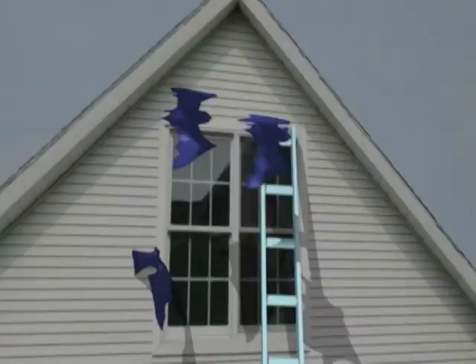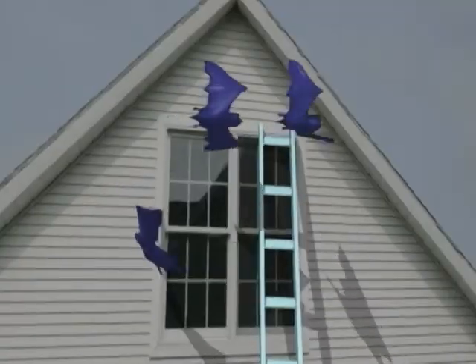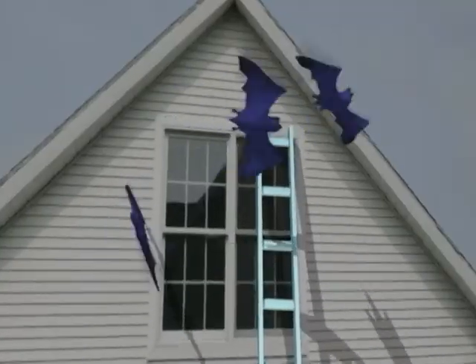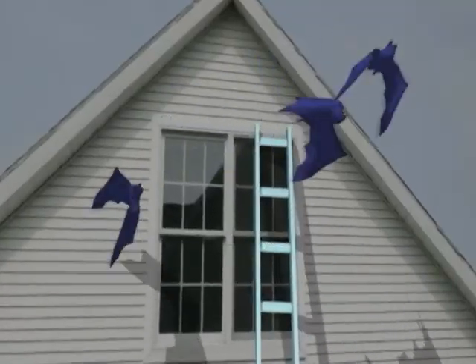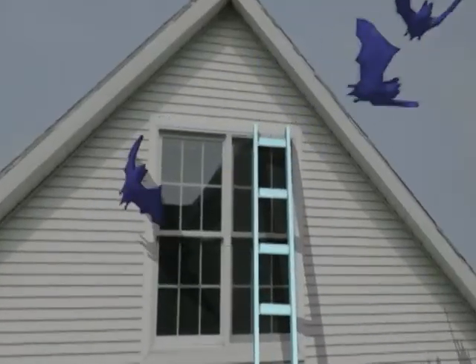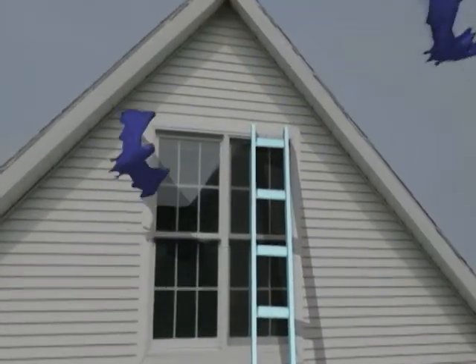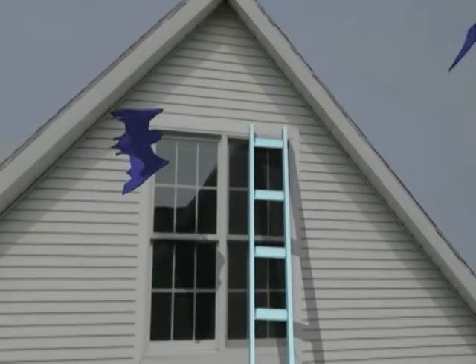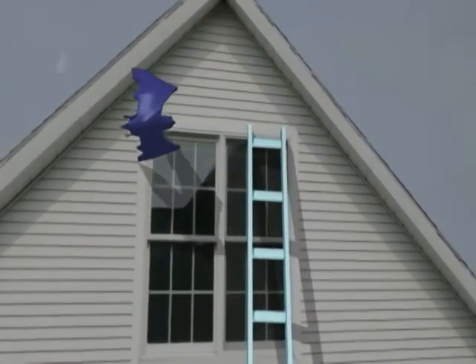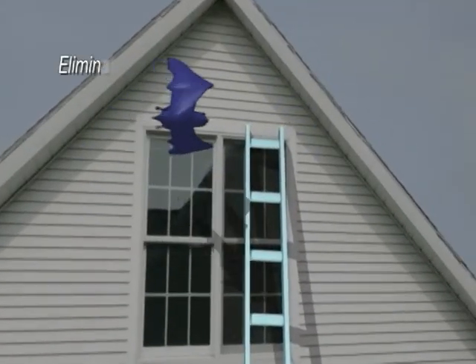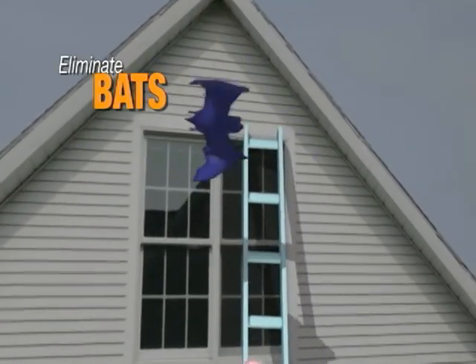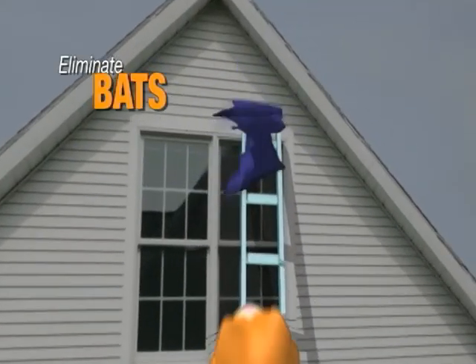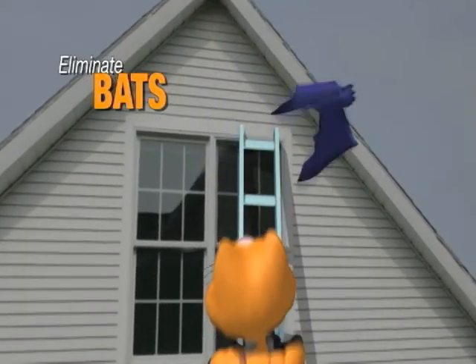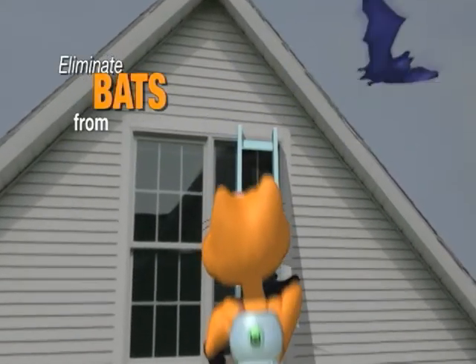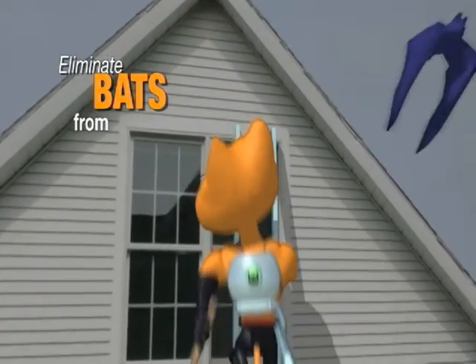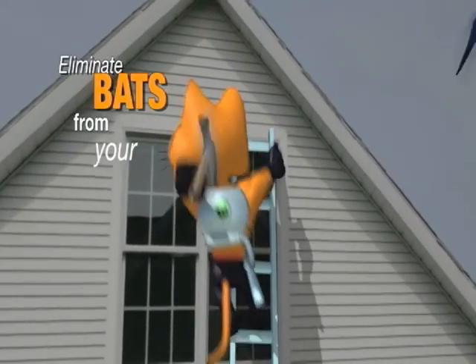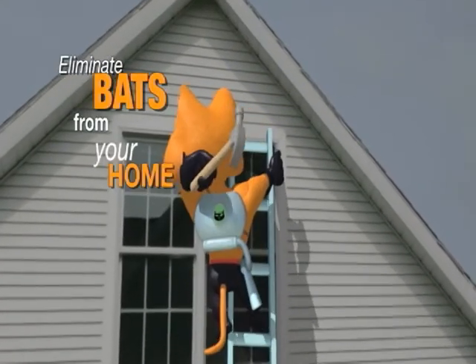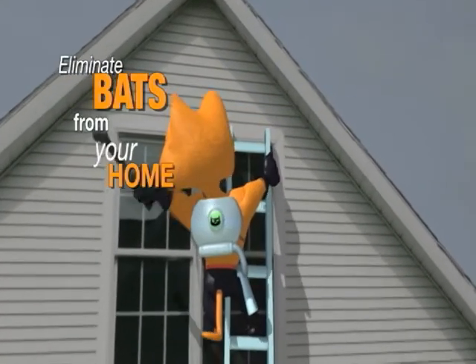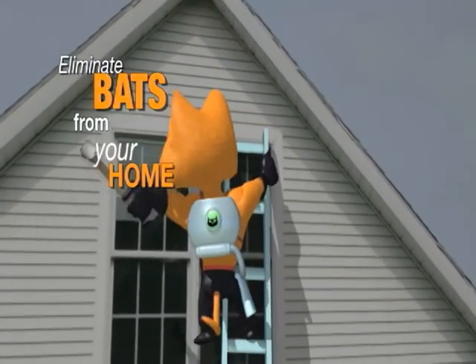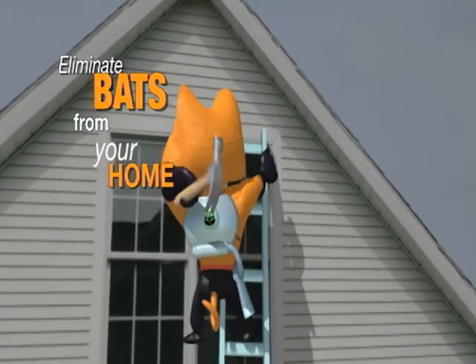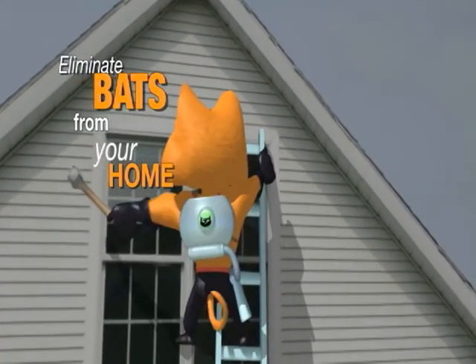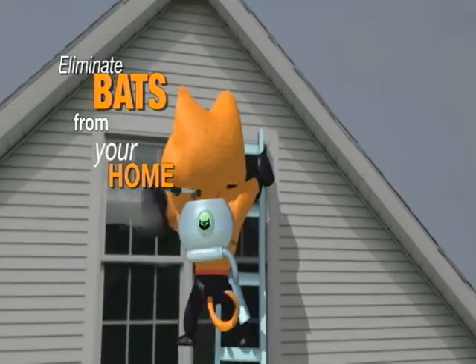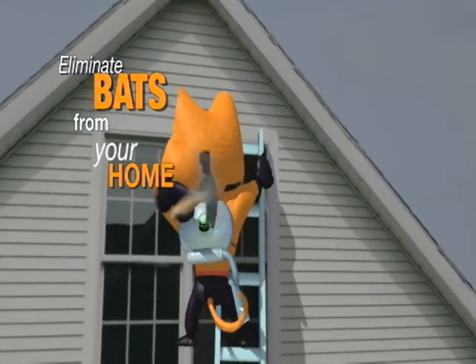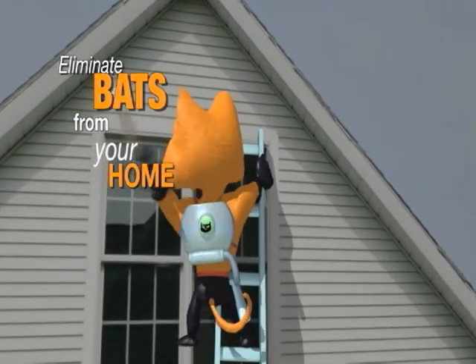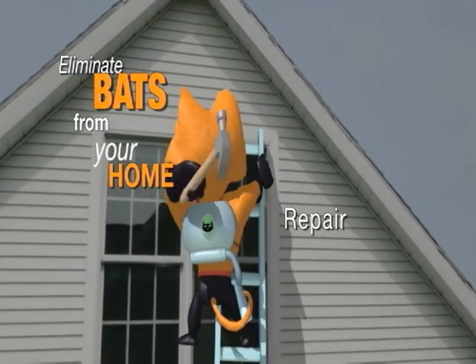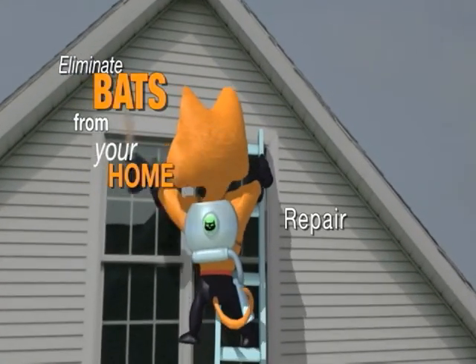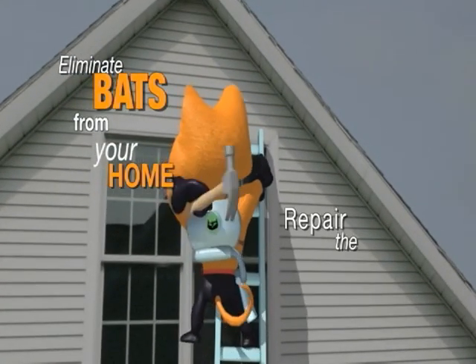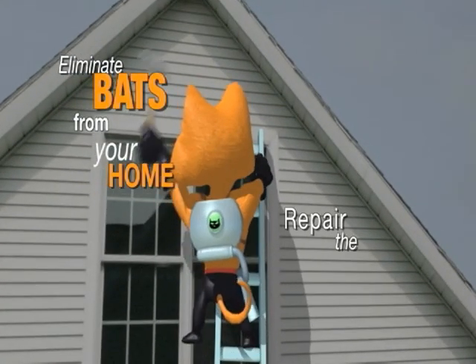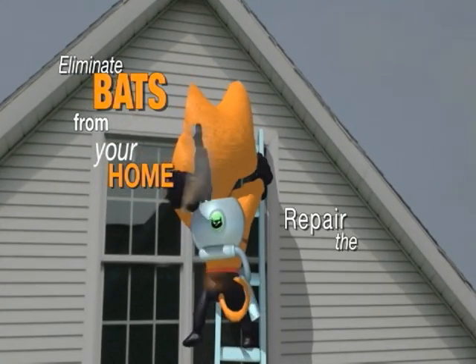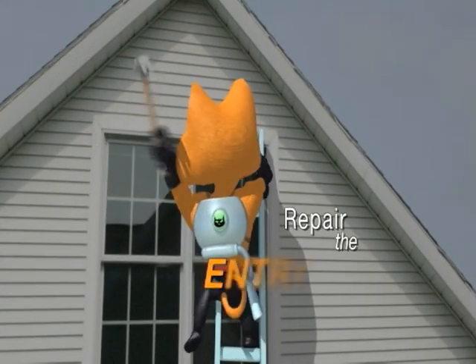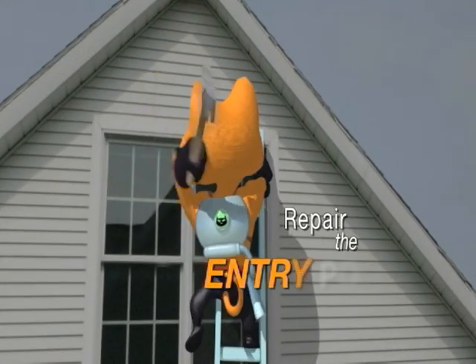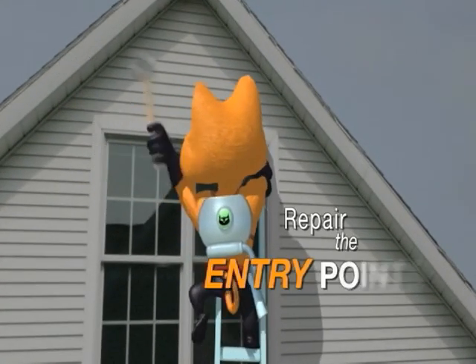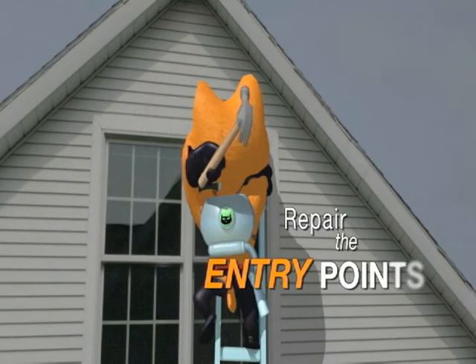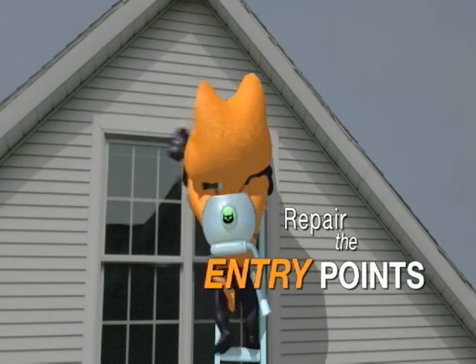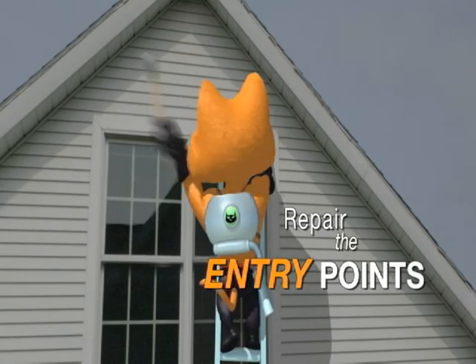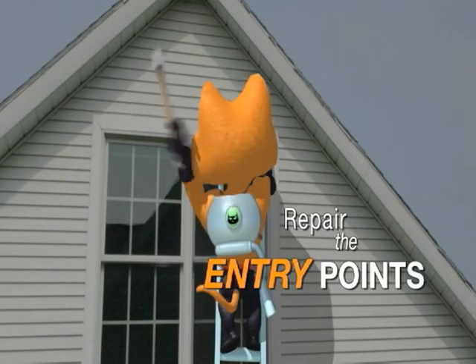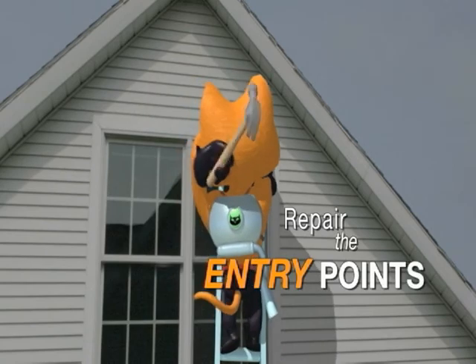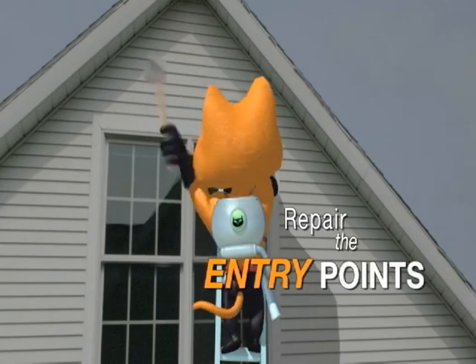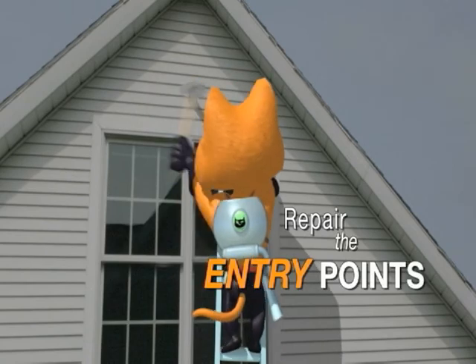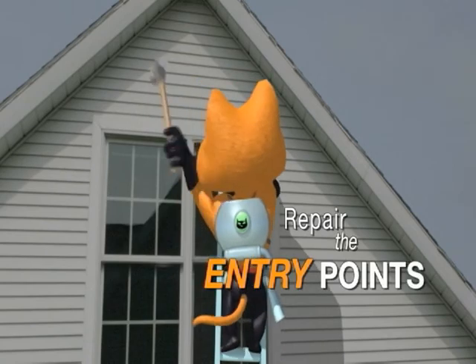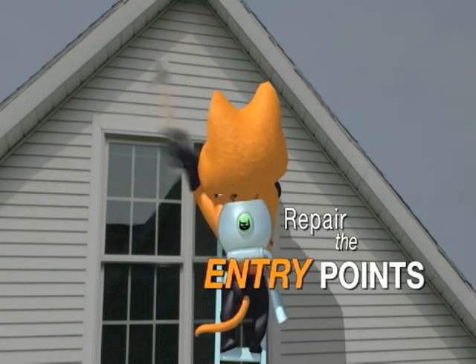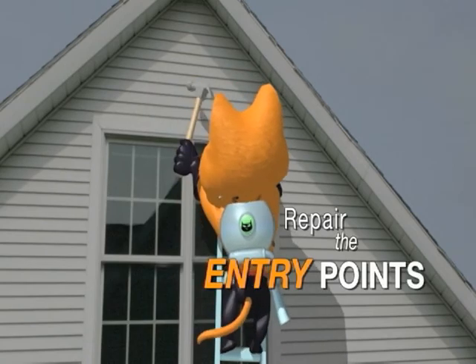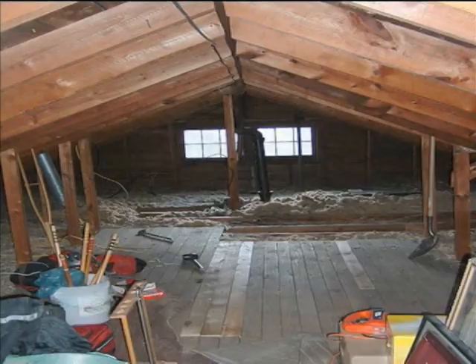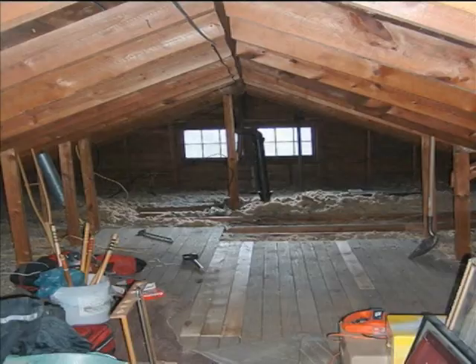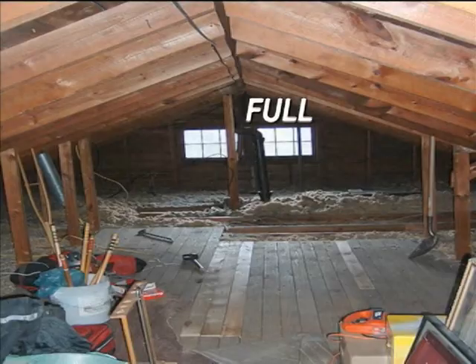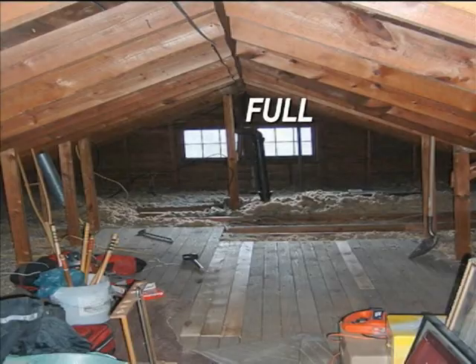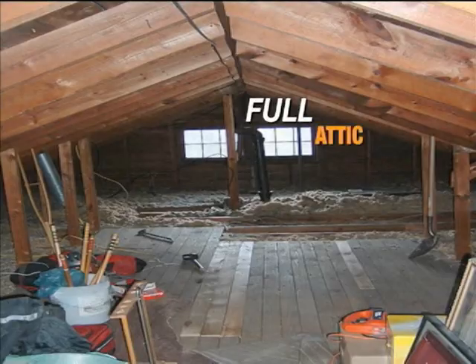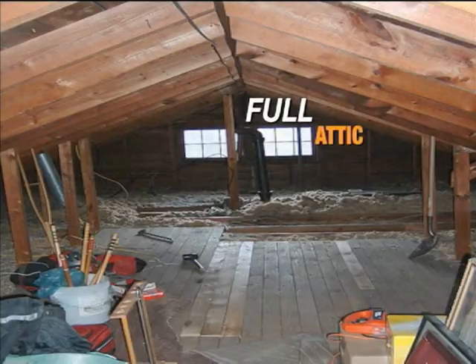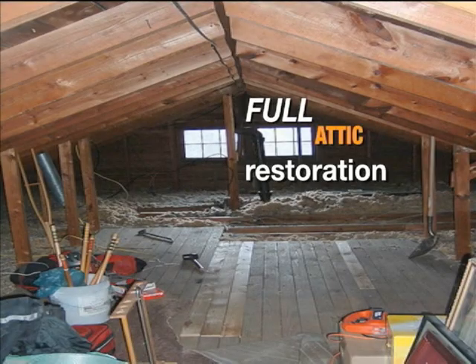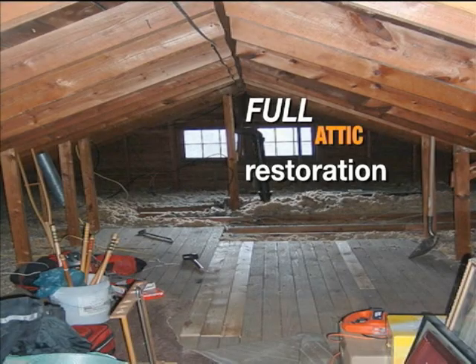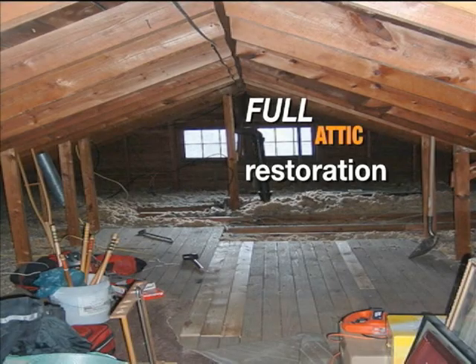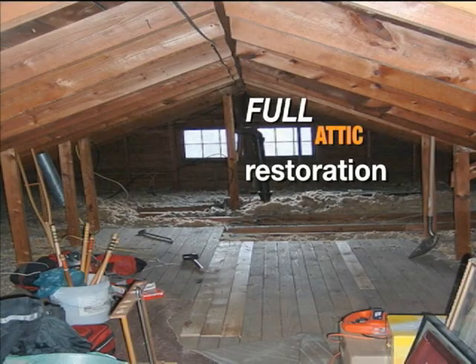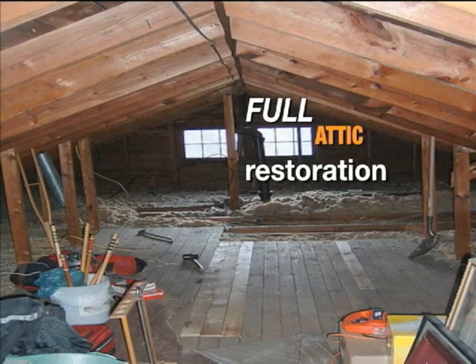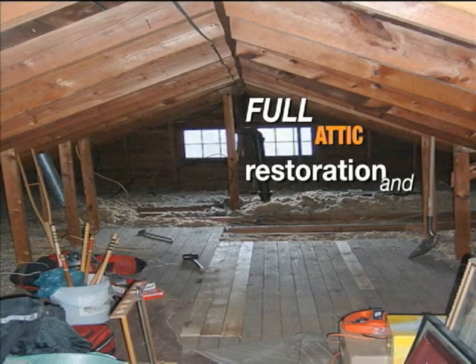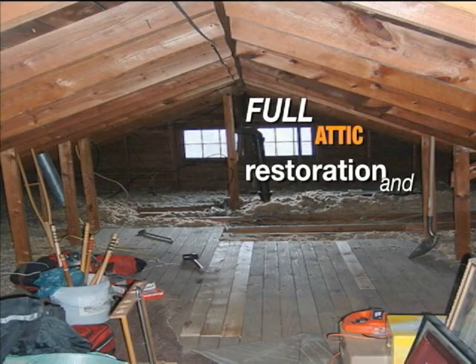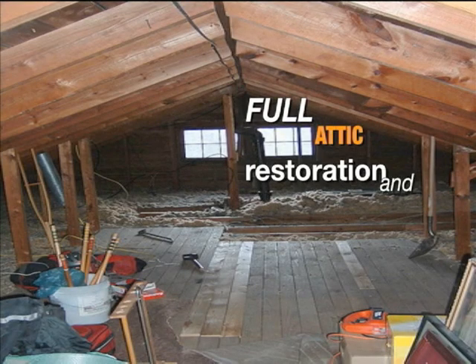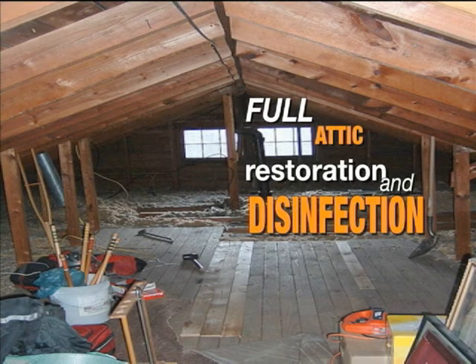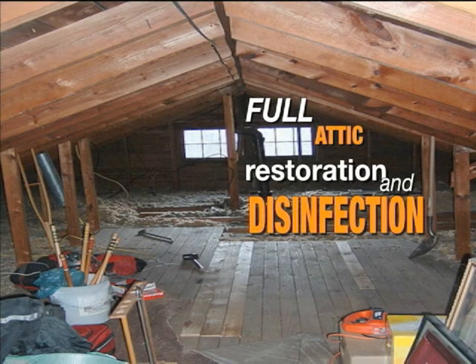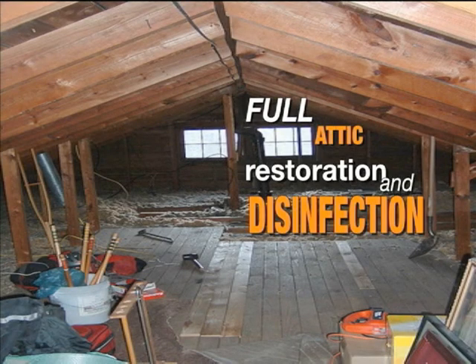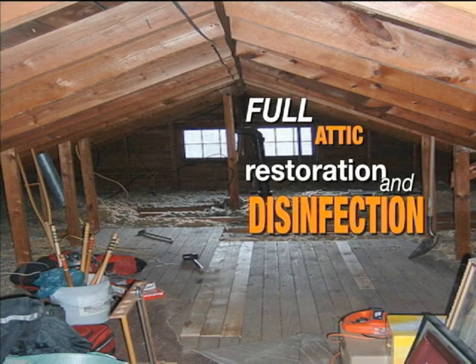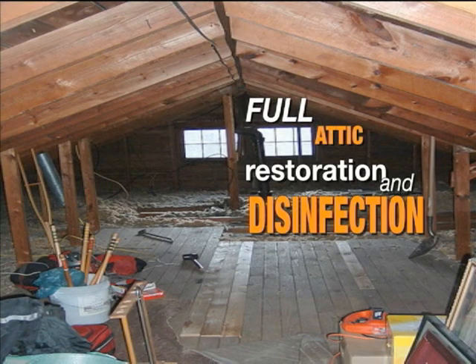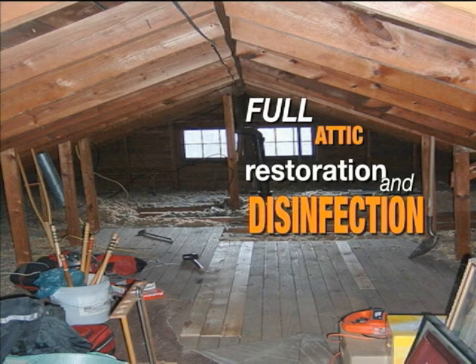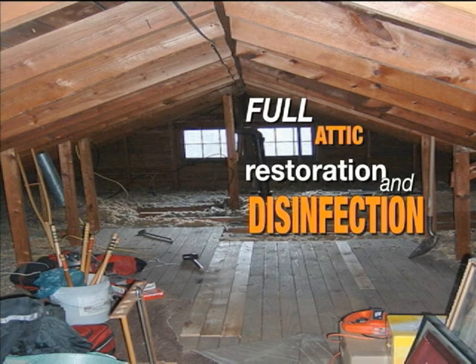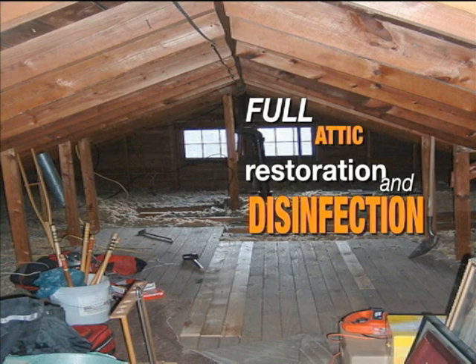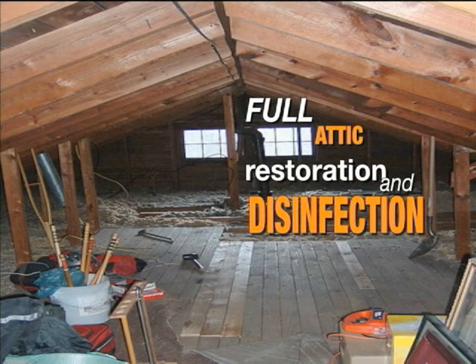Cat's Eye will eliminate bats from your home, repair all the entry points, plus we offer full attic restoration and disinfection.